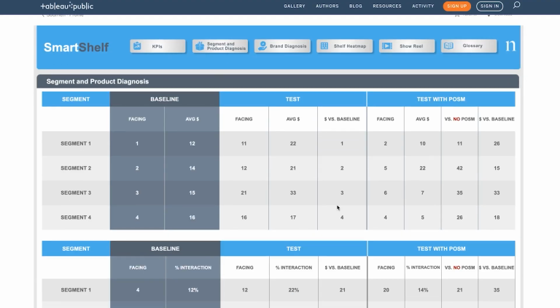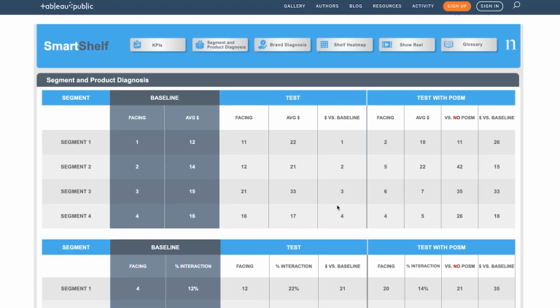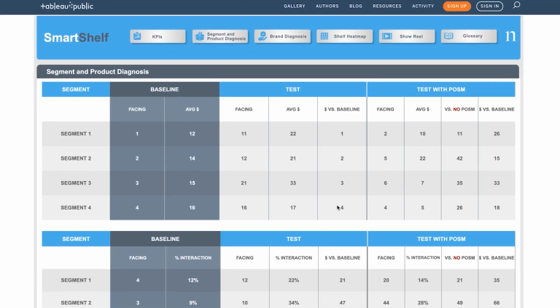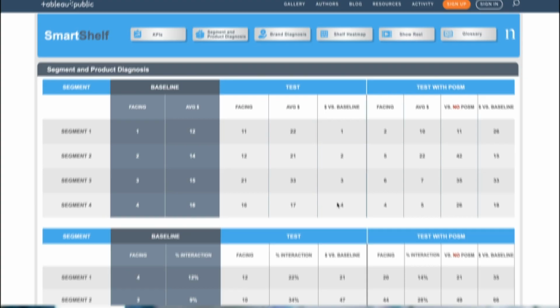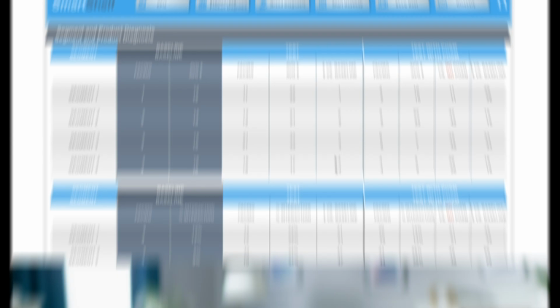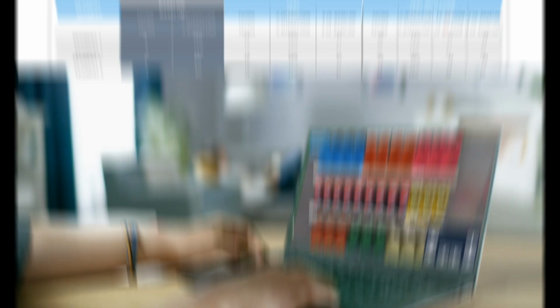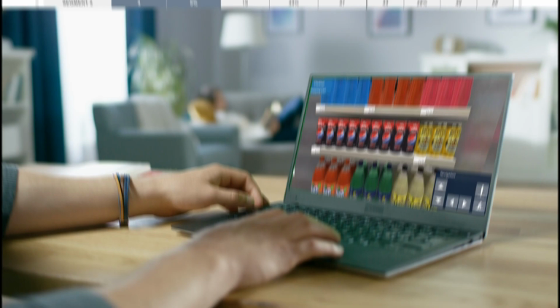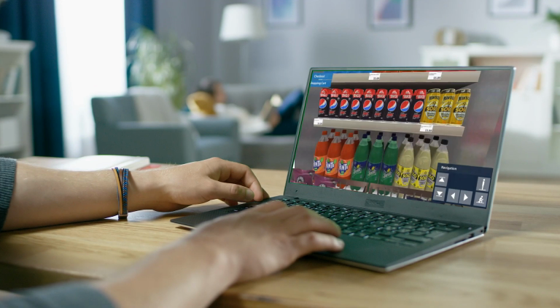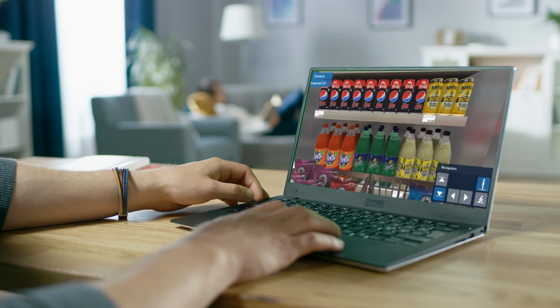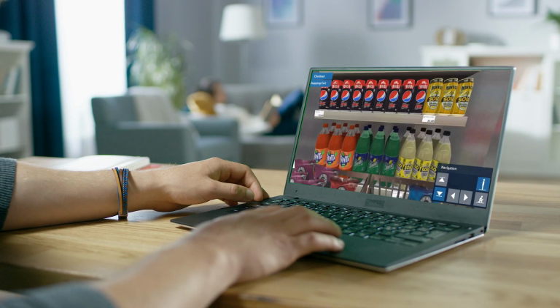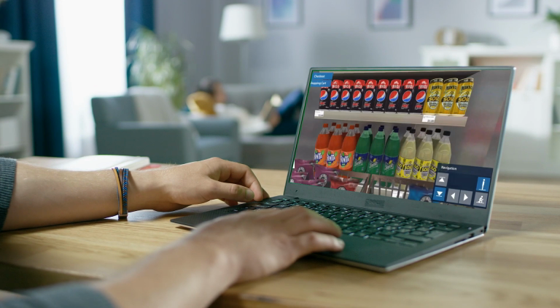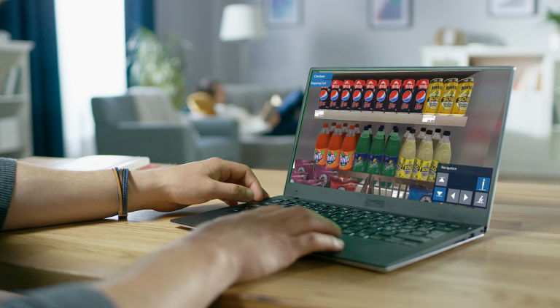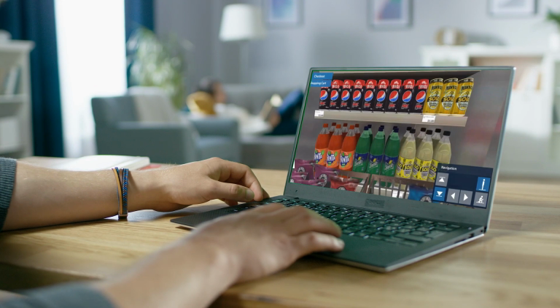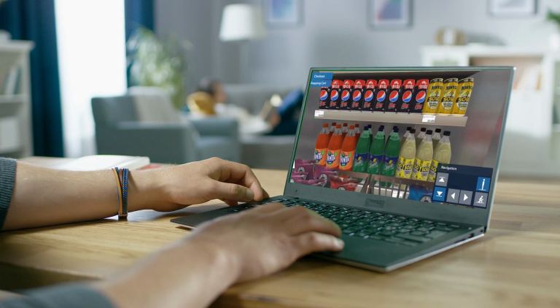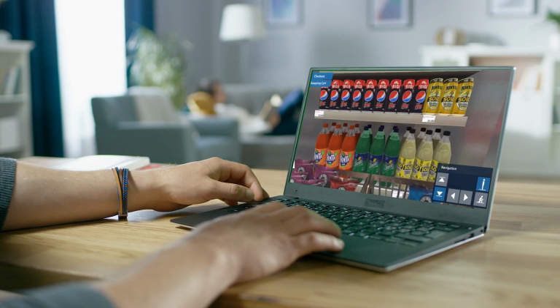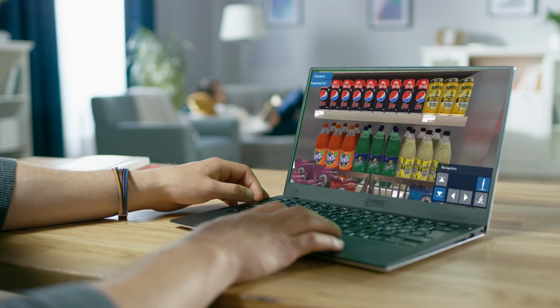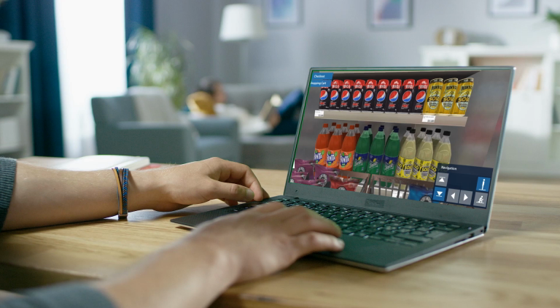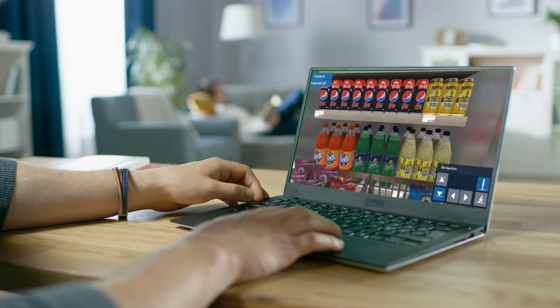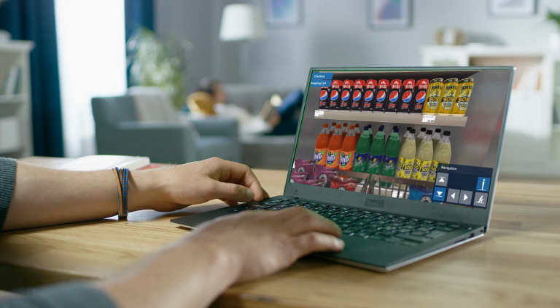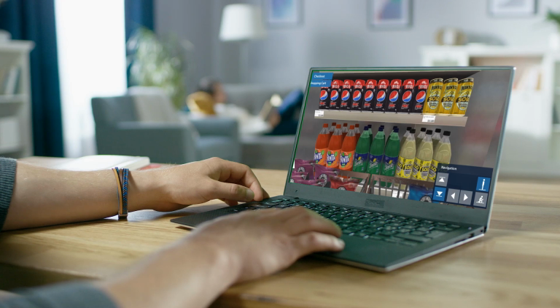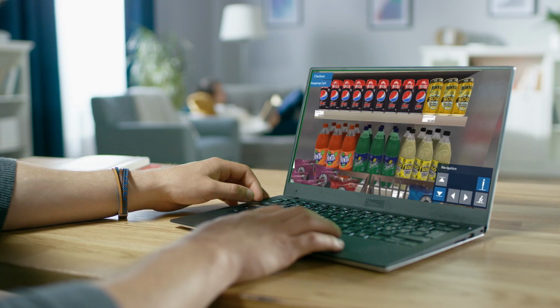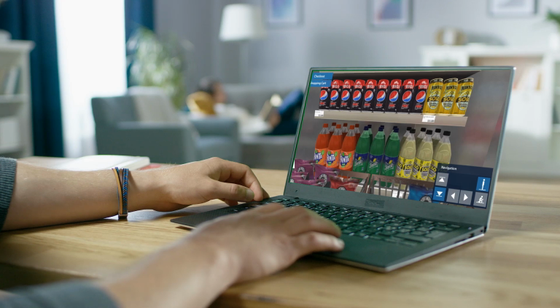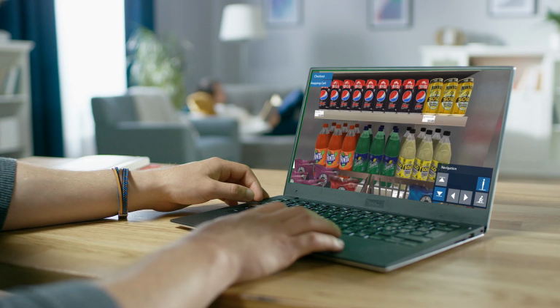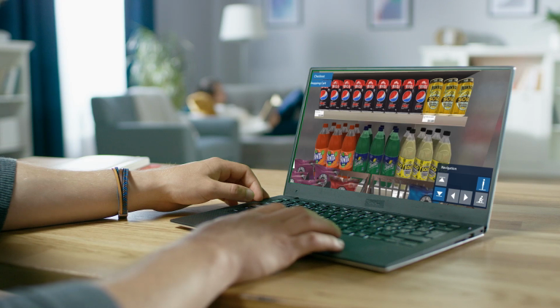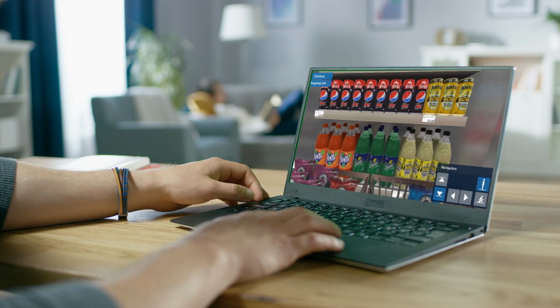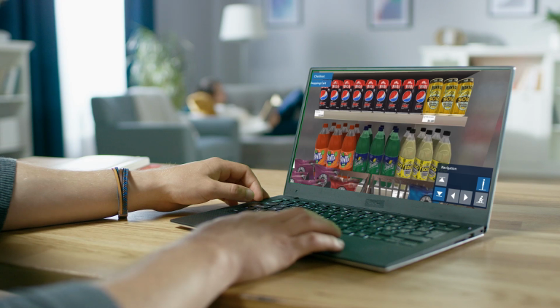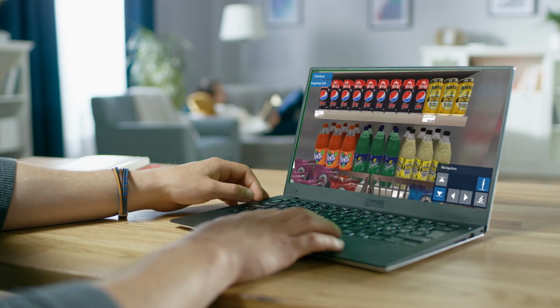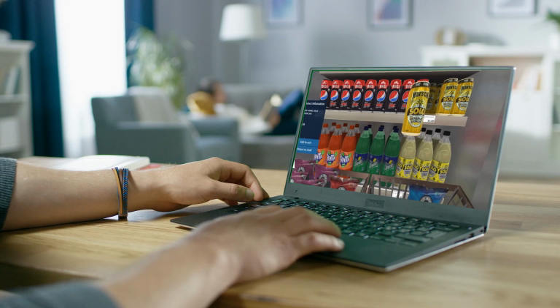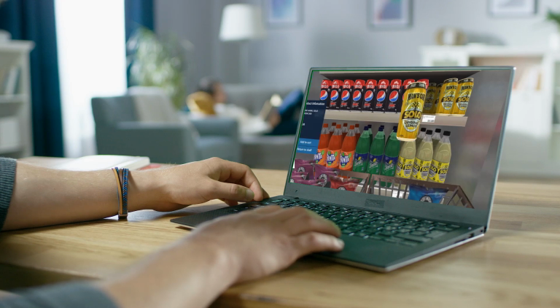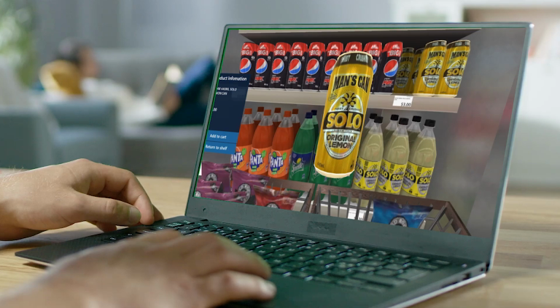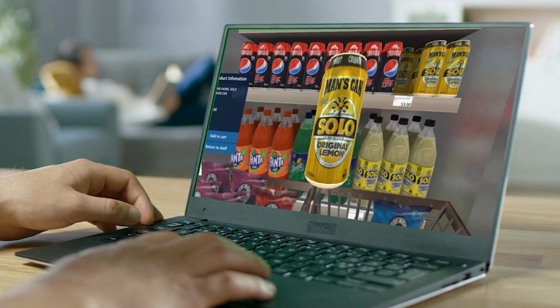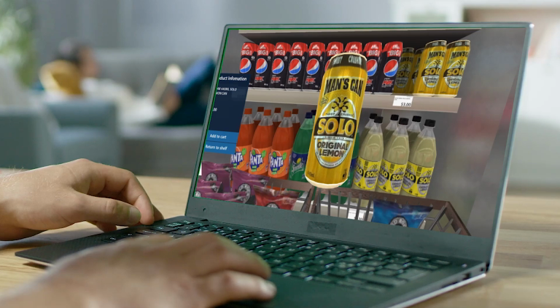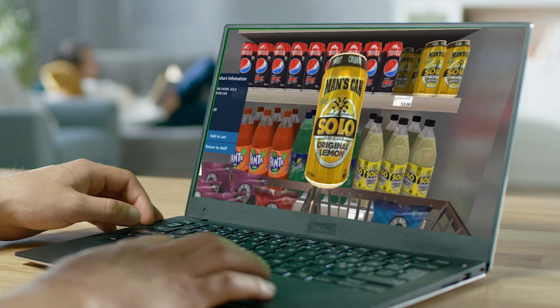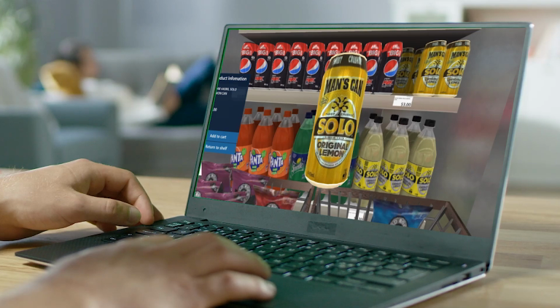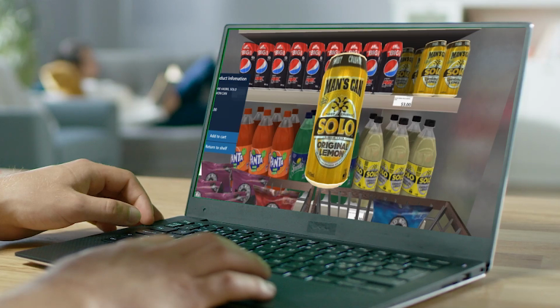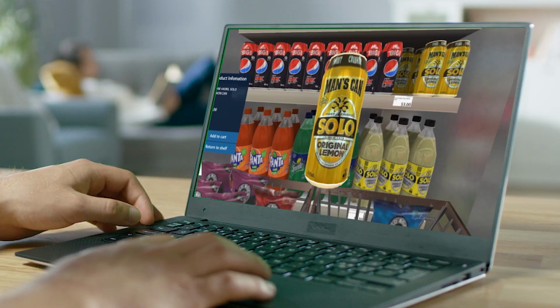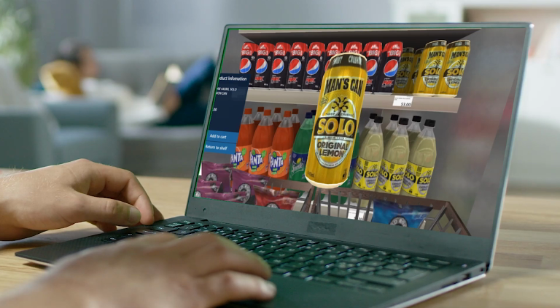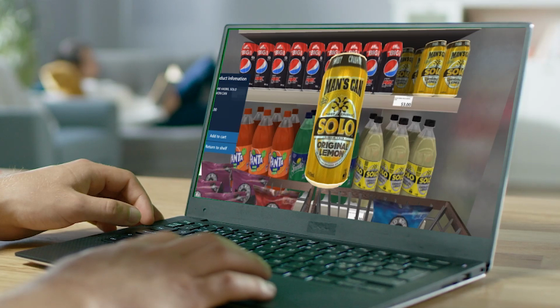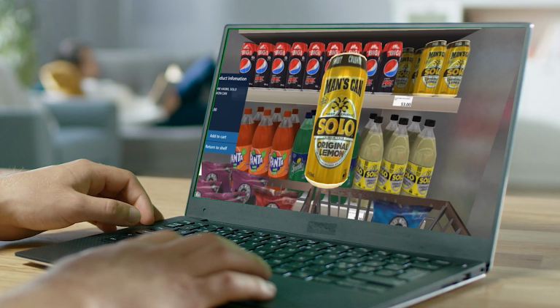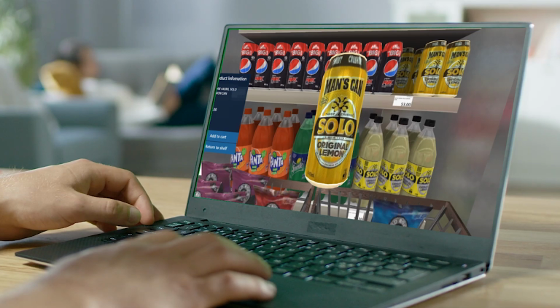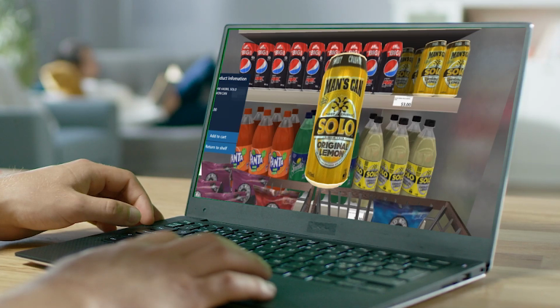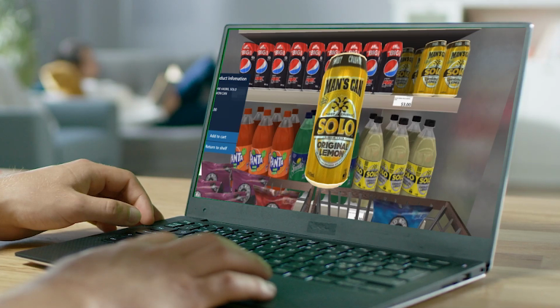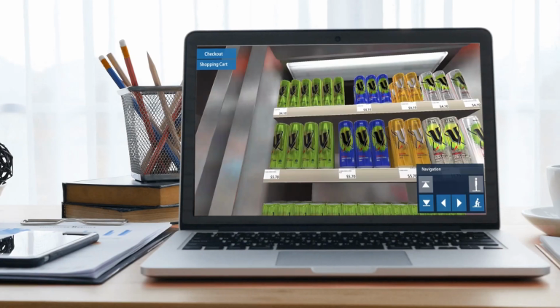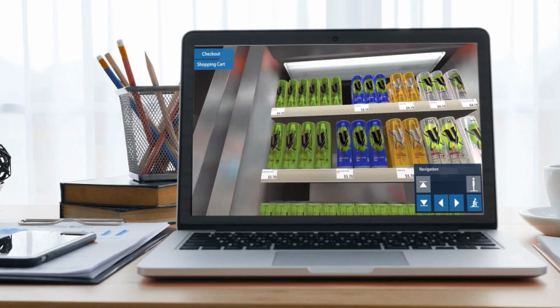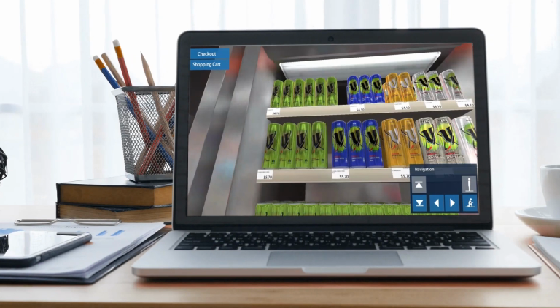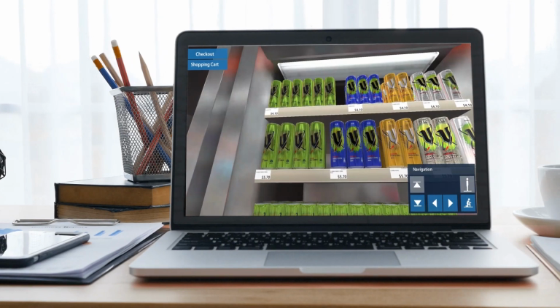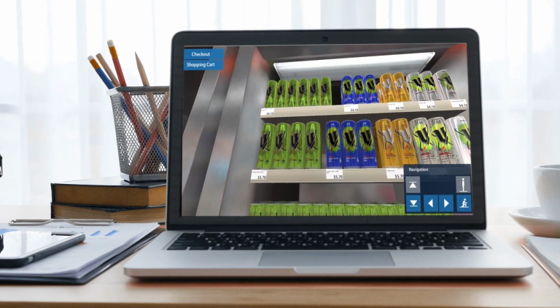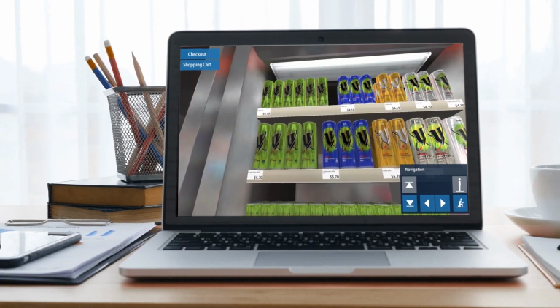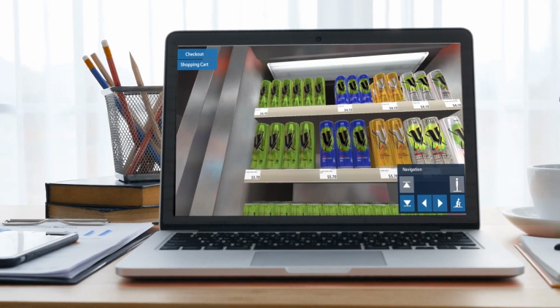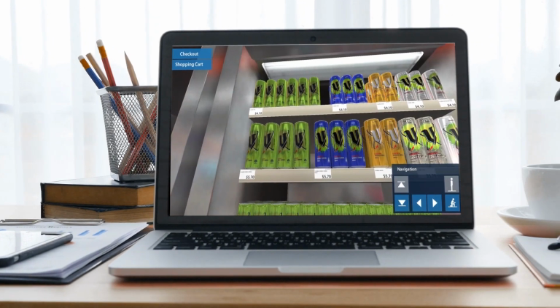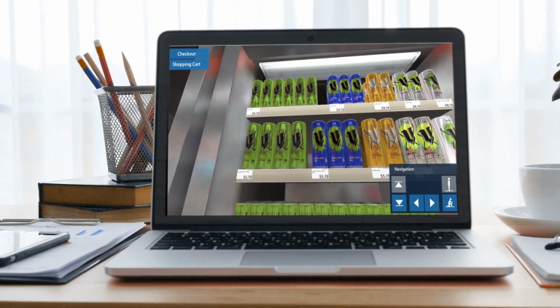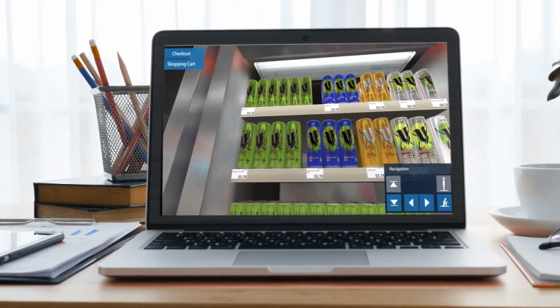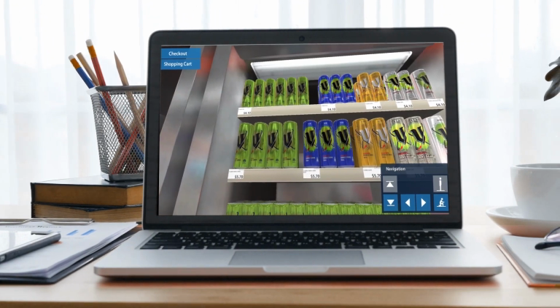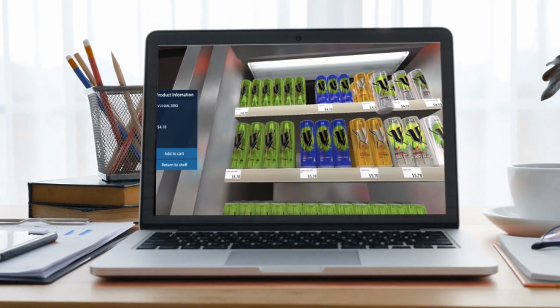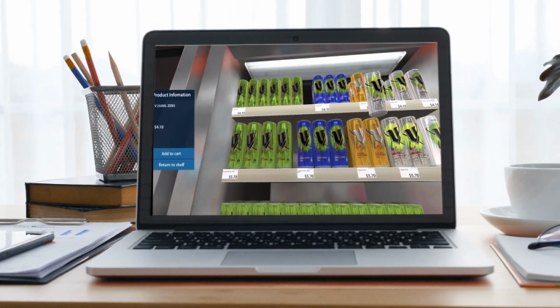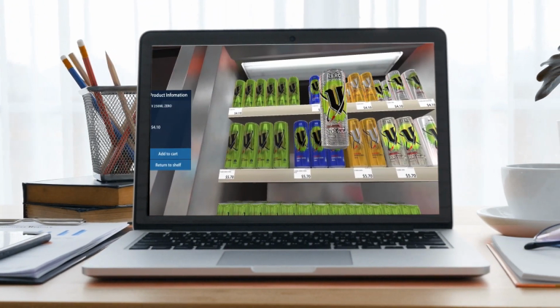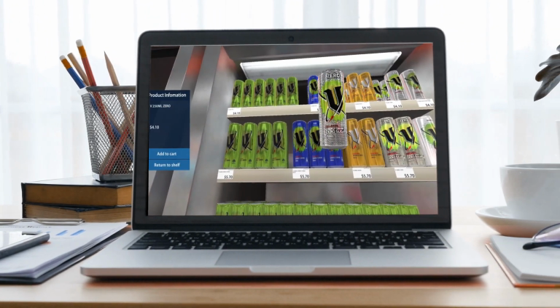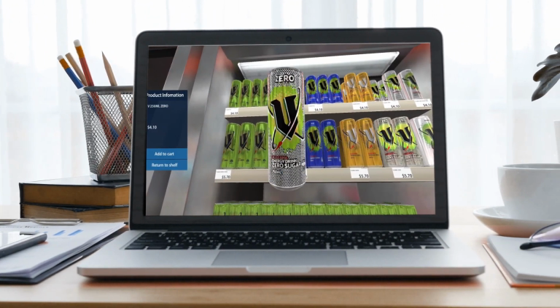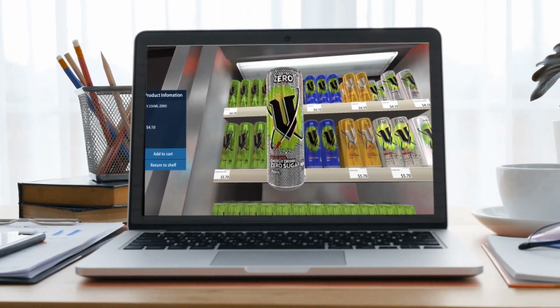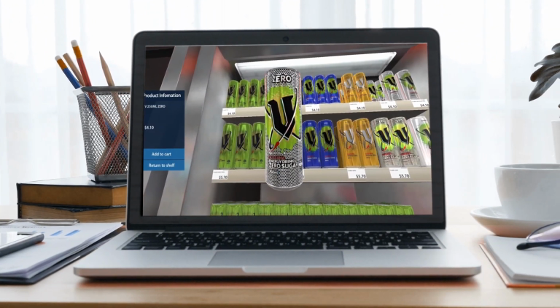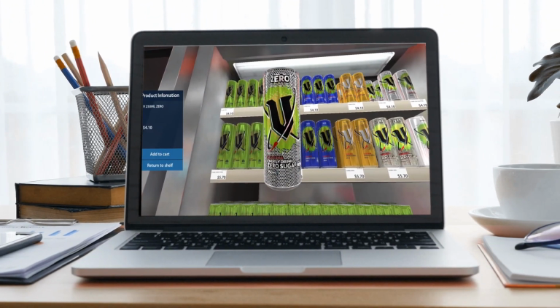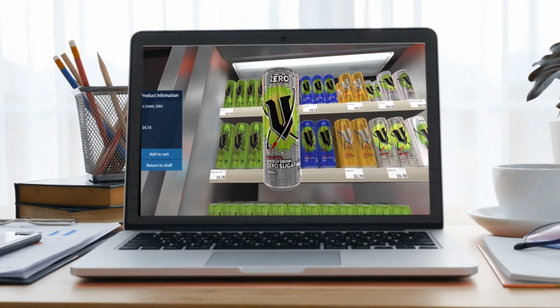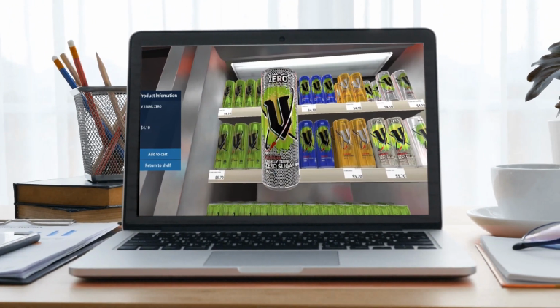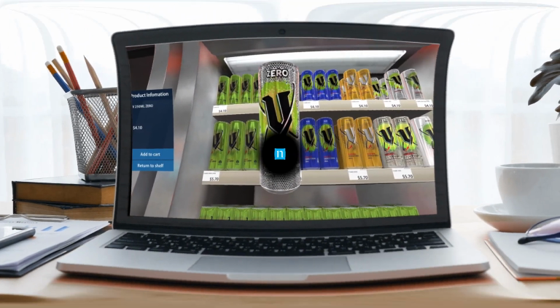Think like a shopper to decipher decision-making at the point of purchase to understand the why behind the buy.